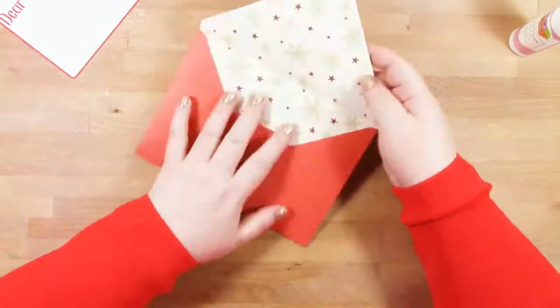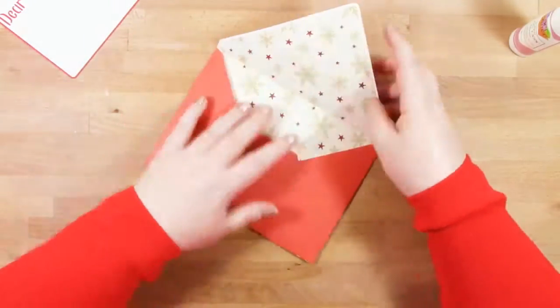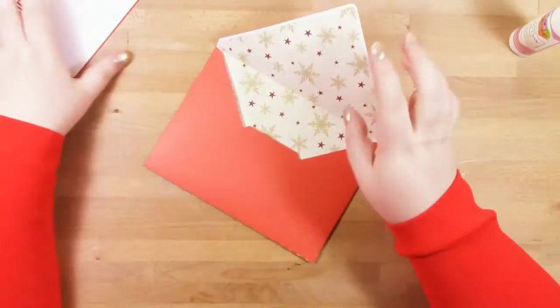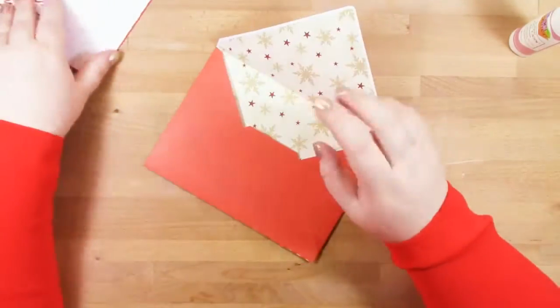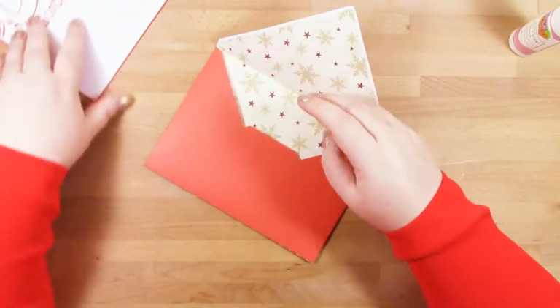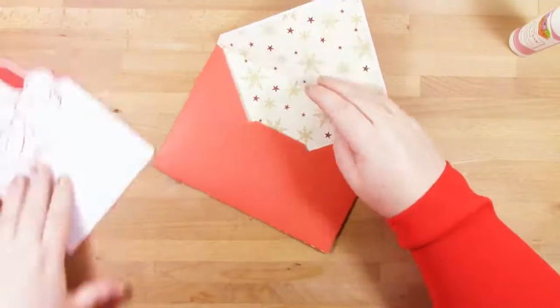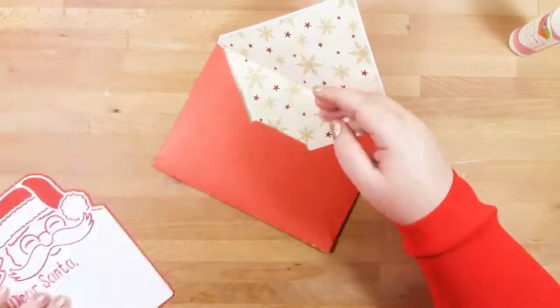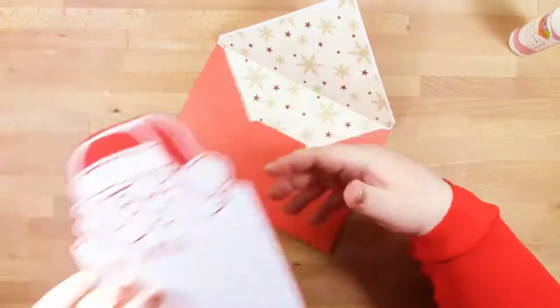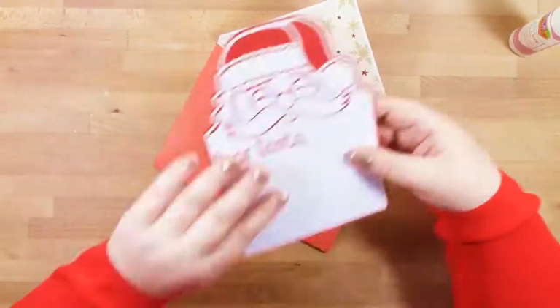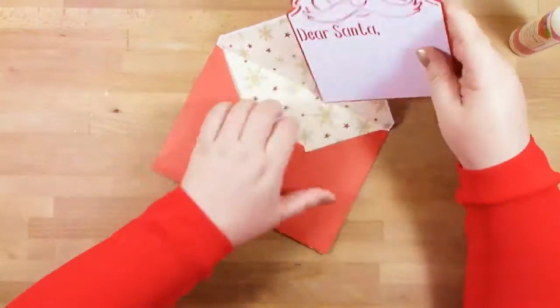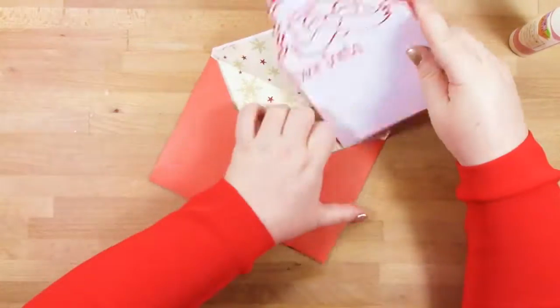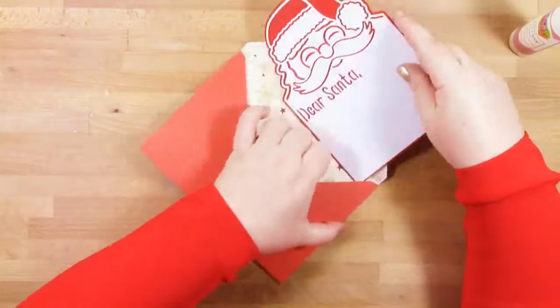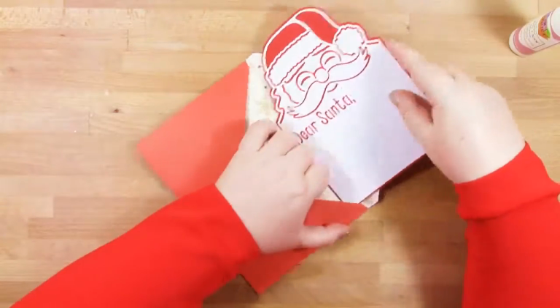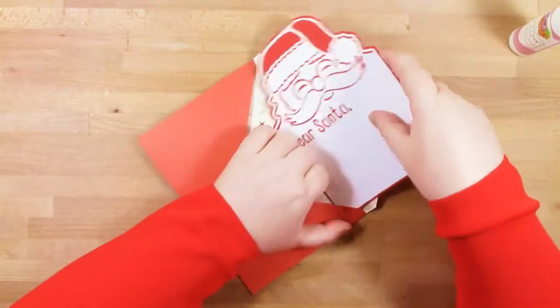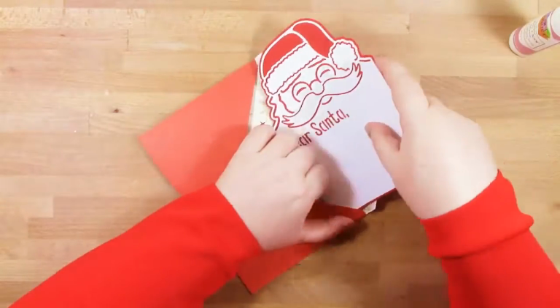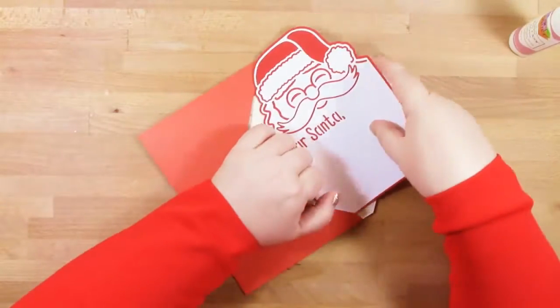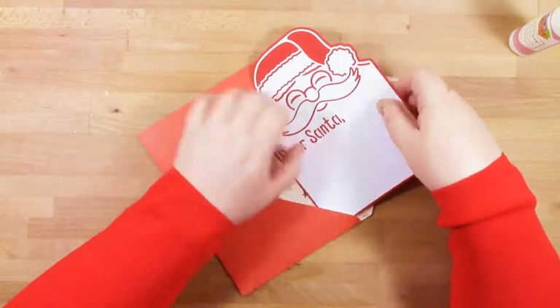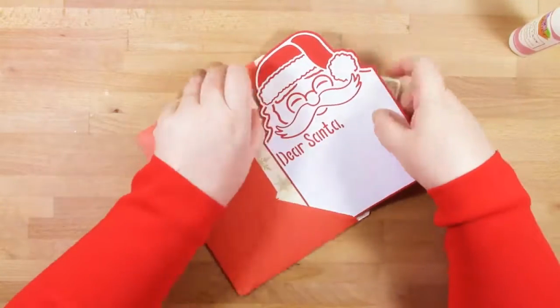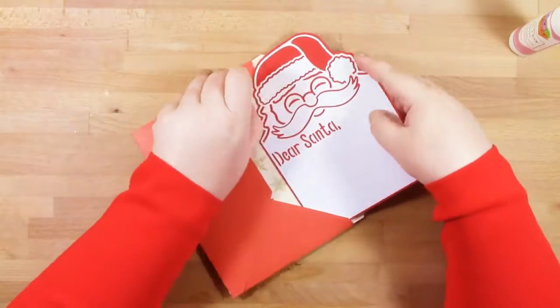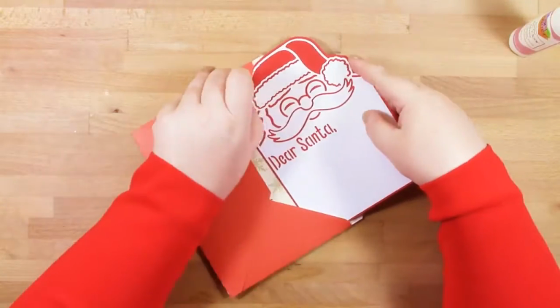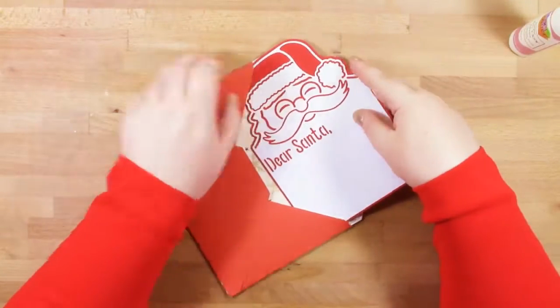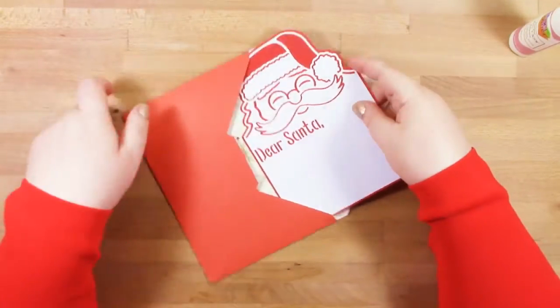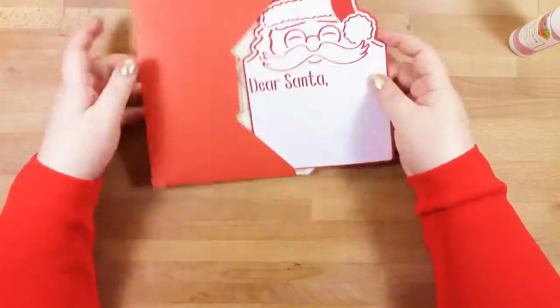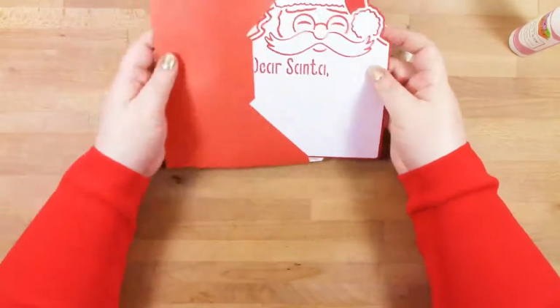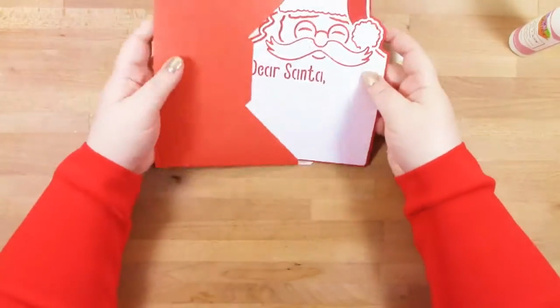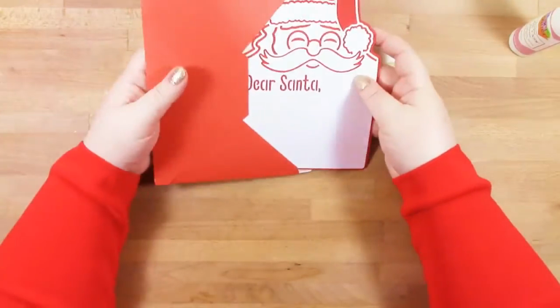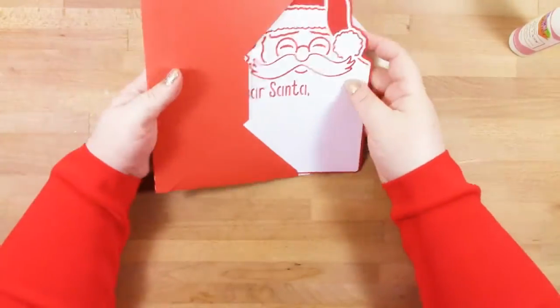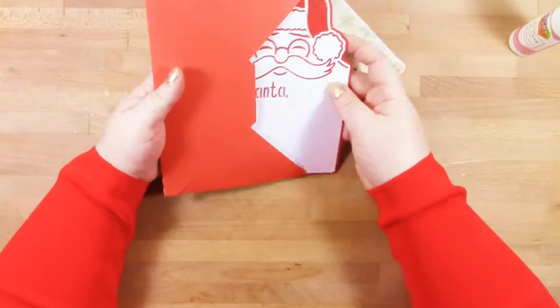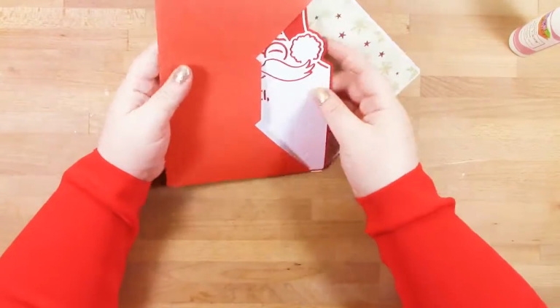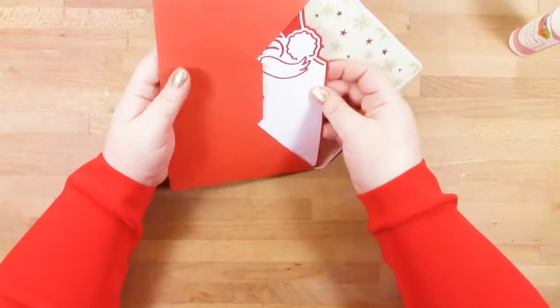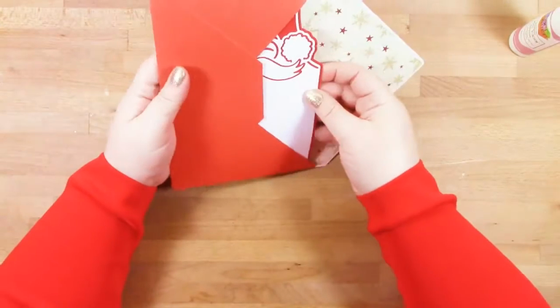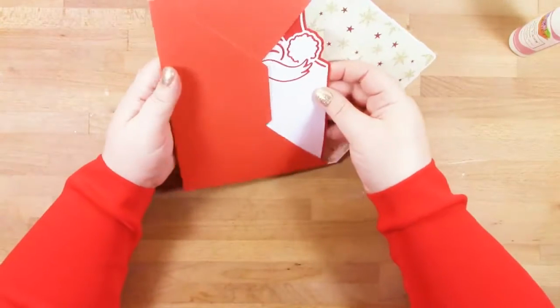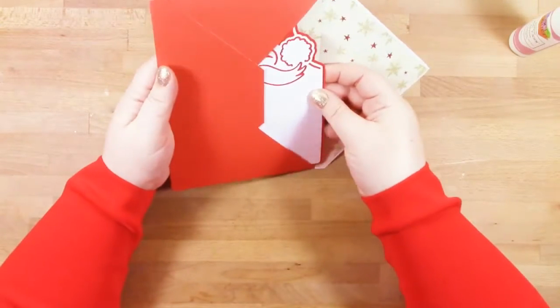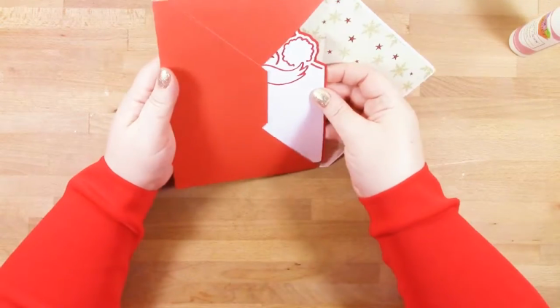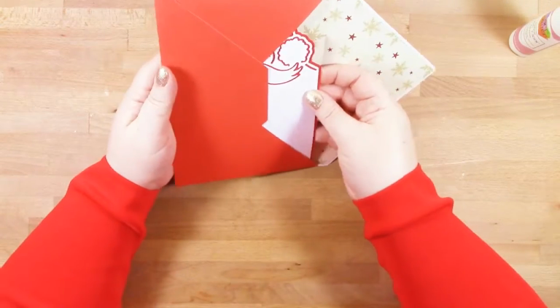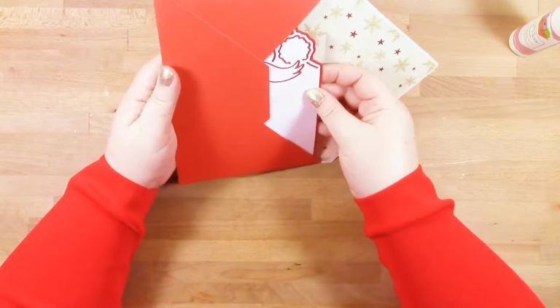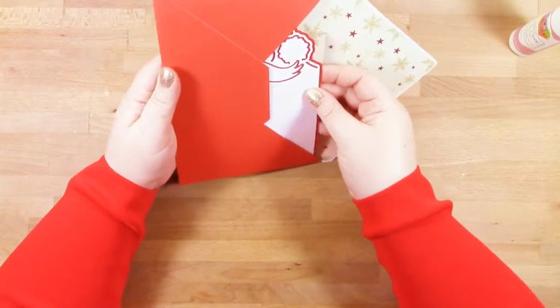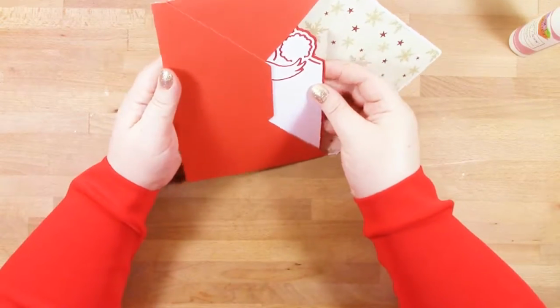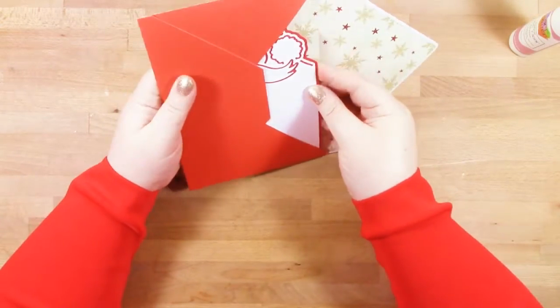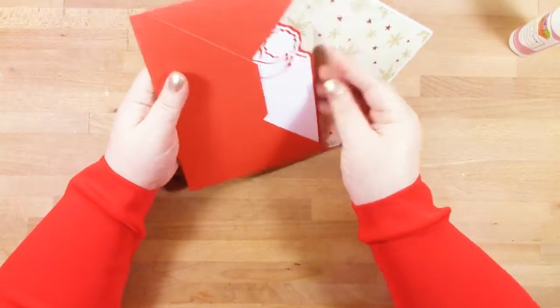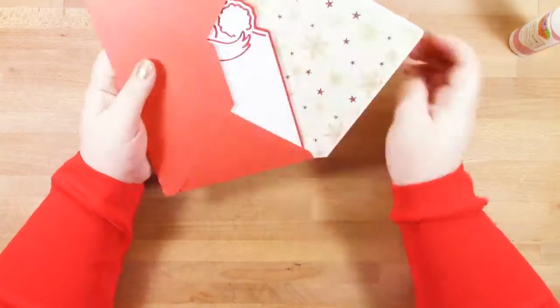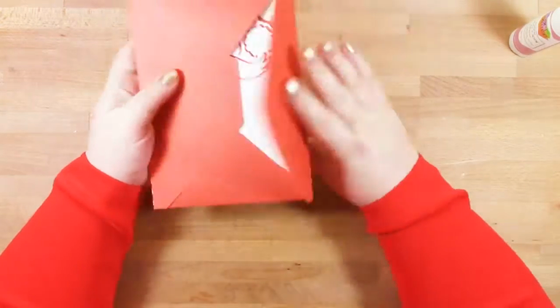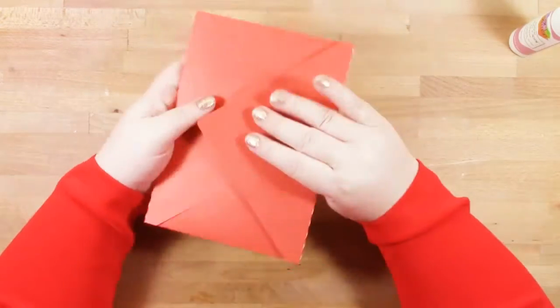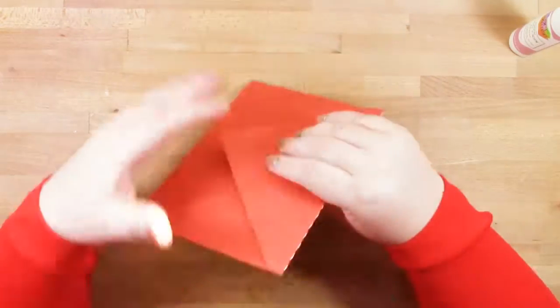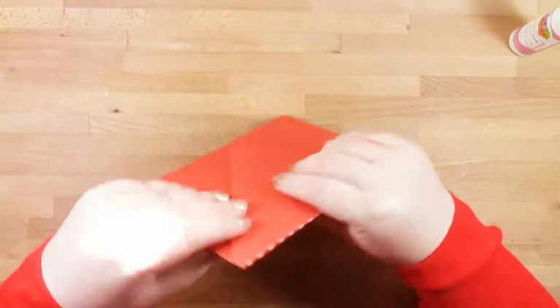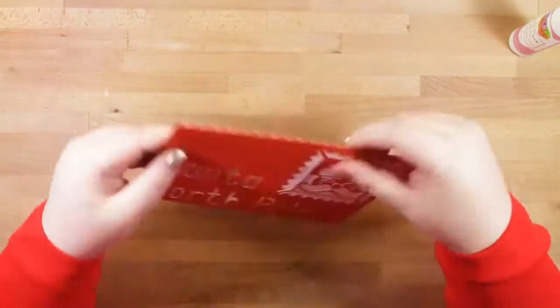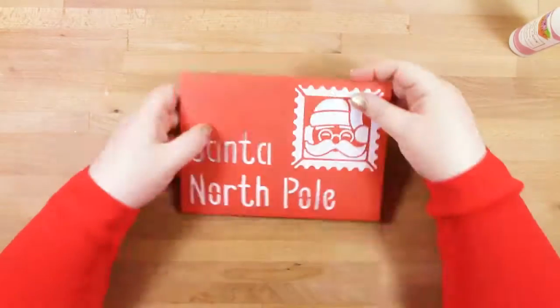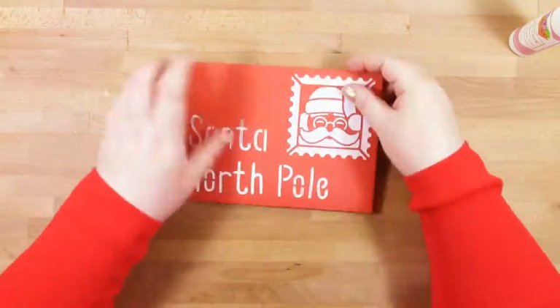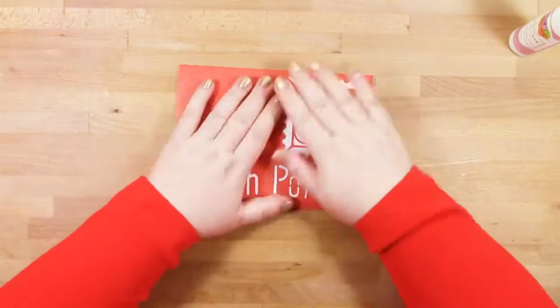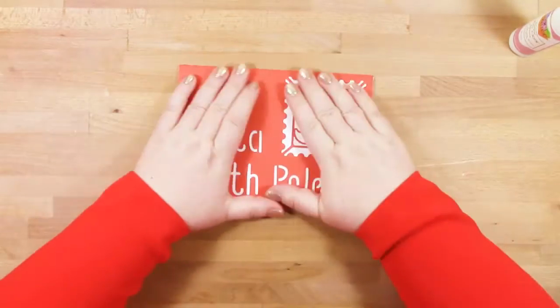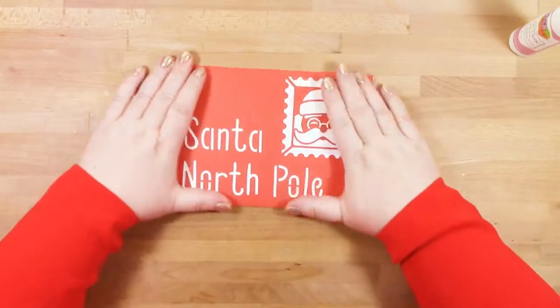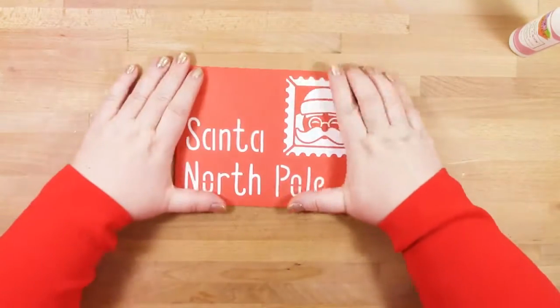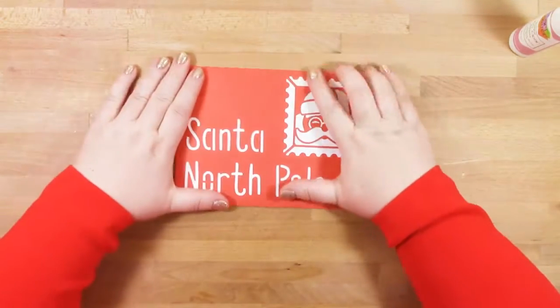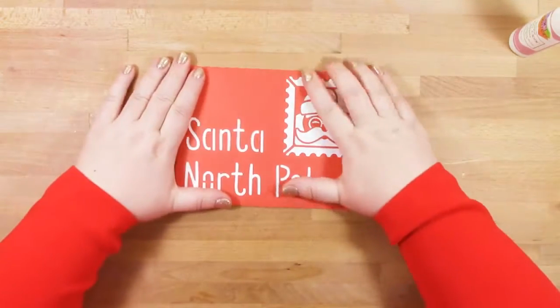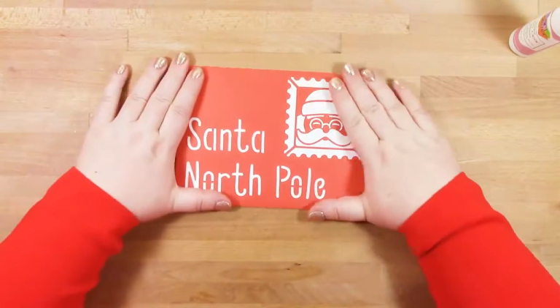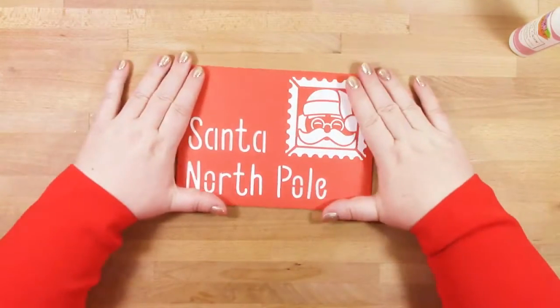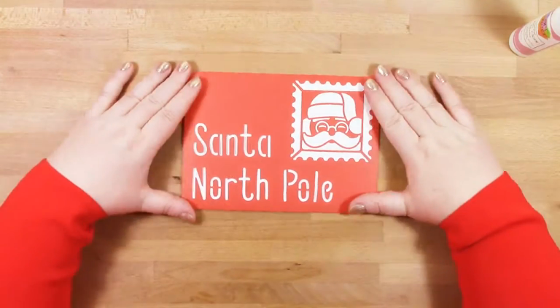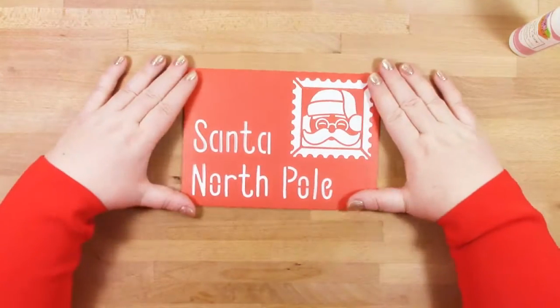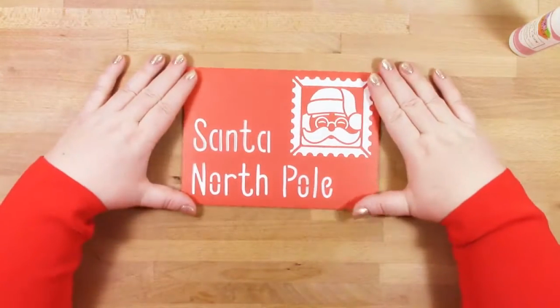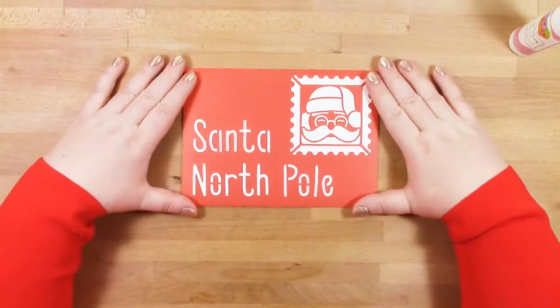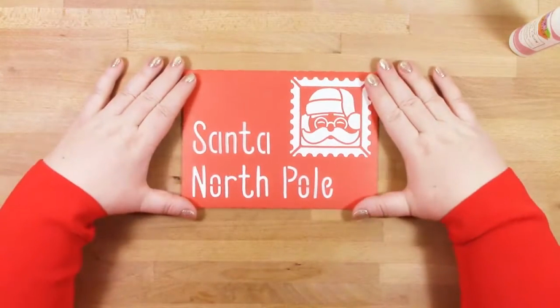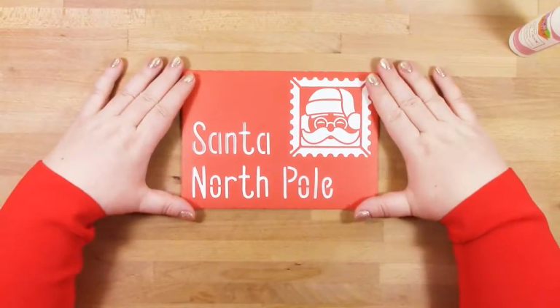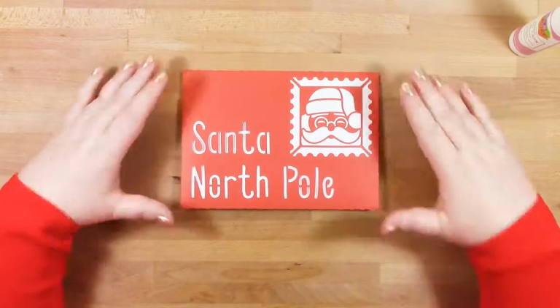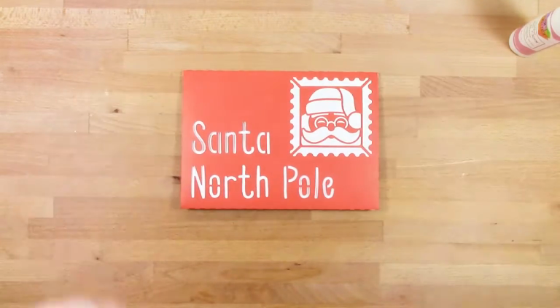So that's our letter to Santa completed, and we'll move on to our letter from Santa.